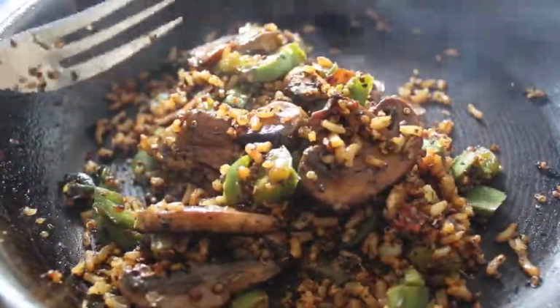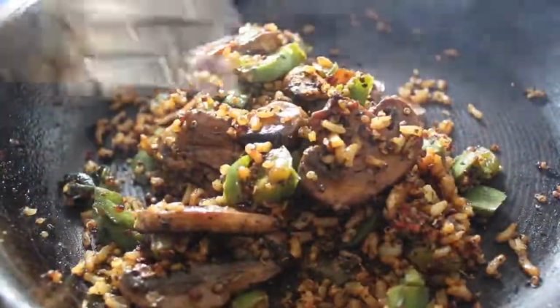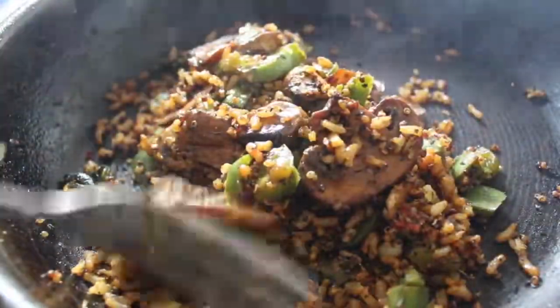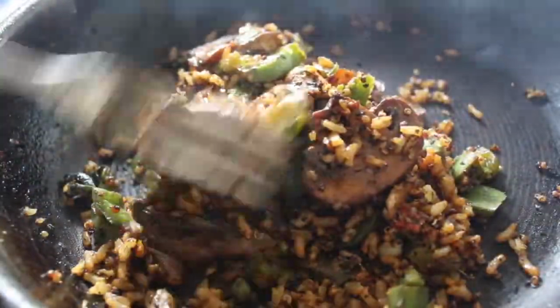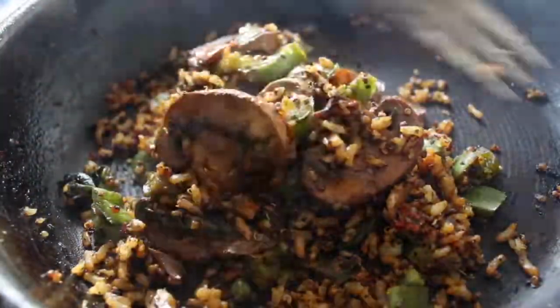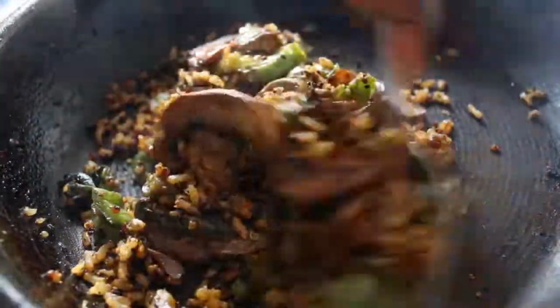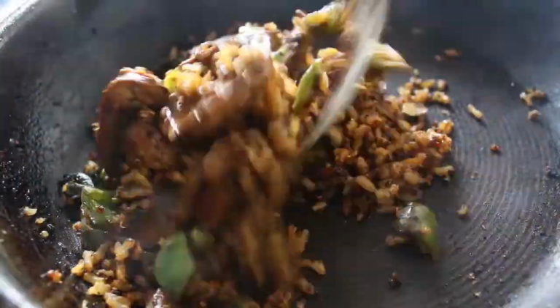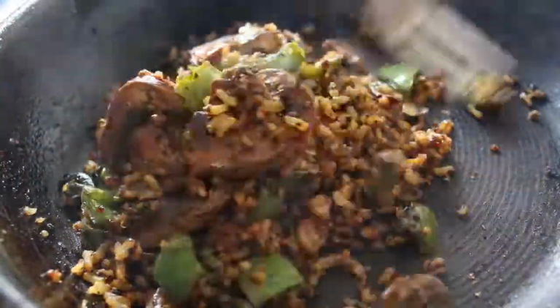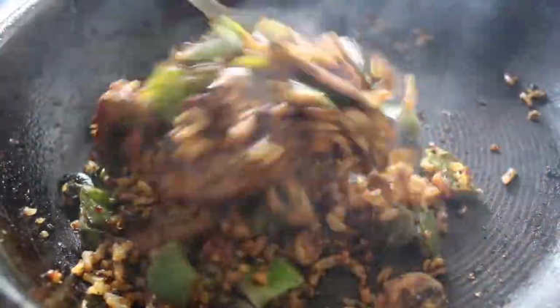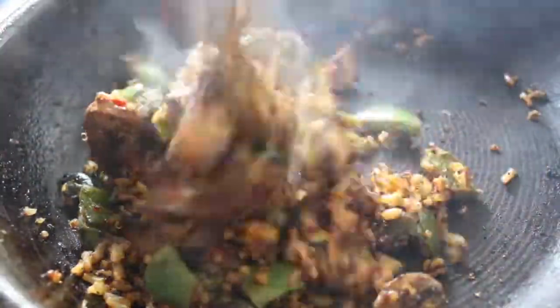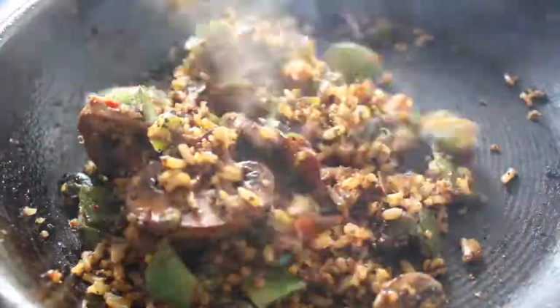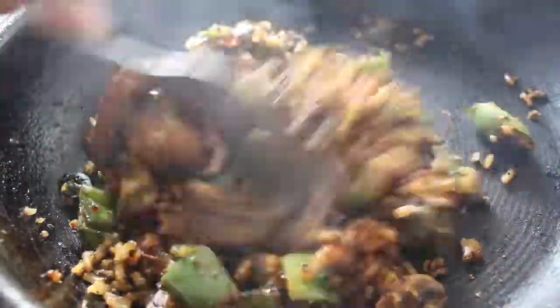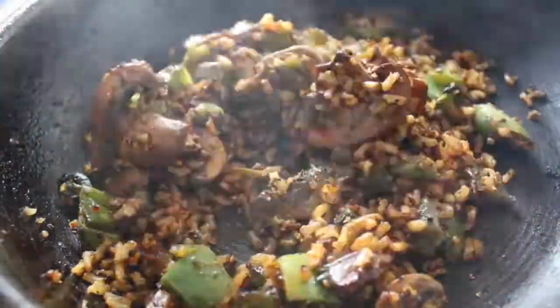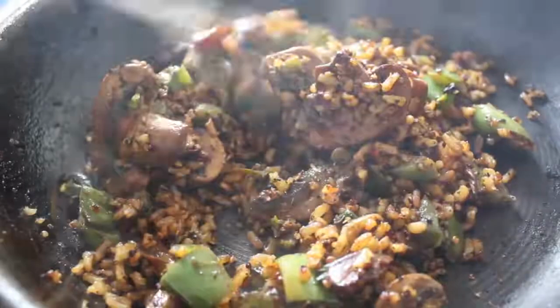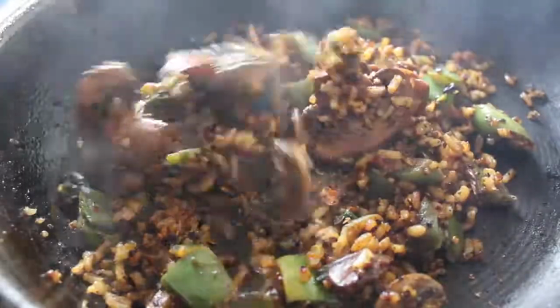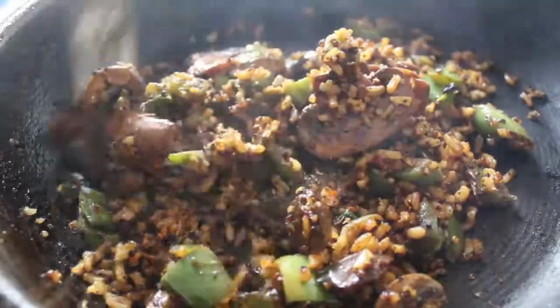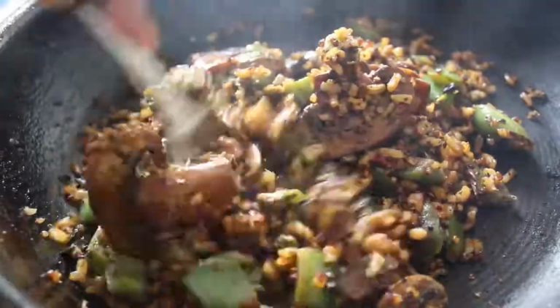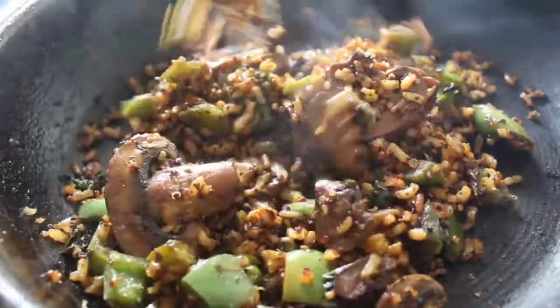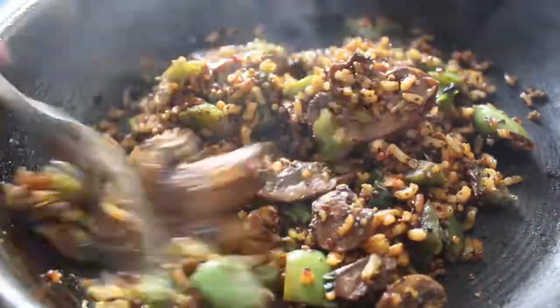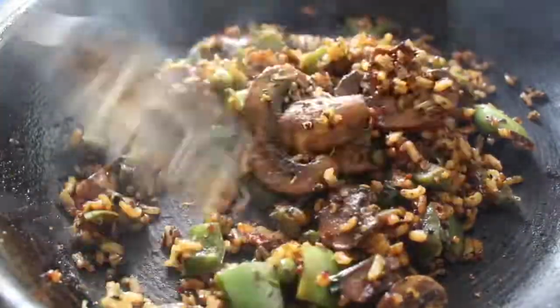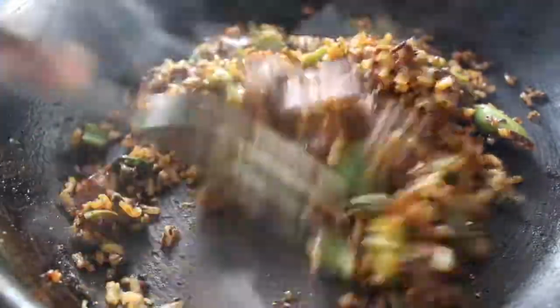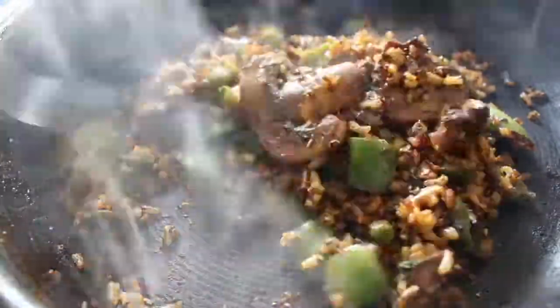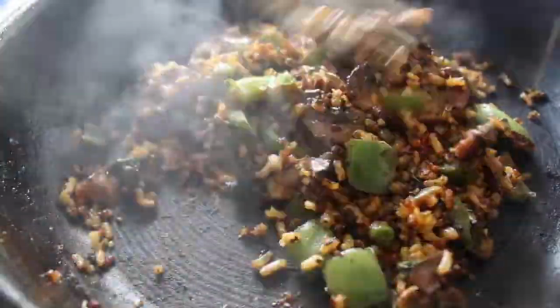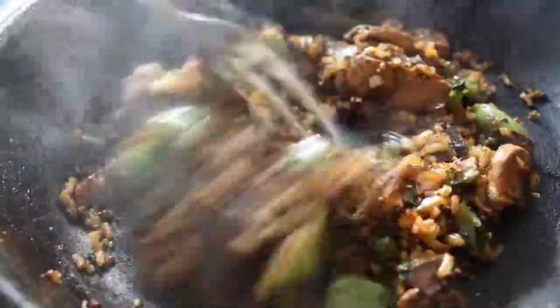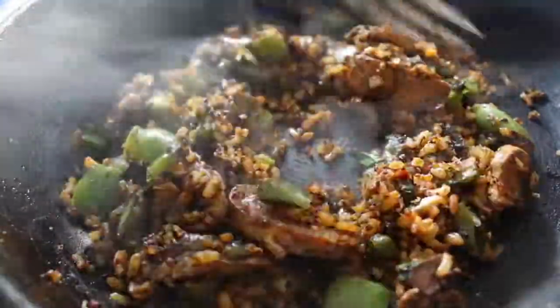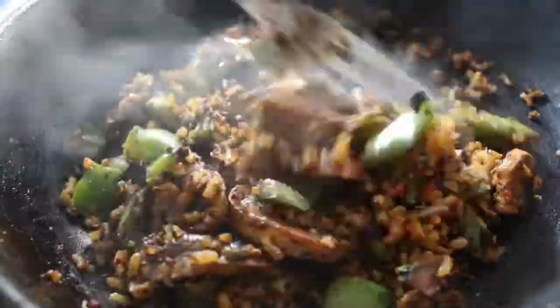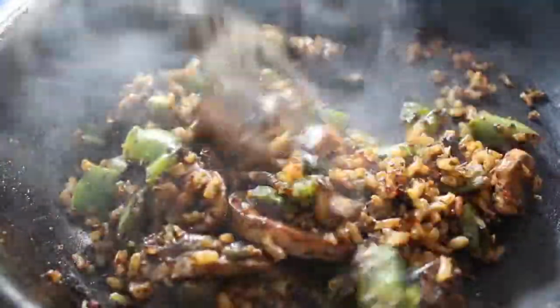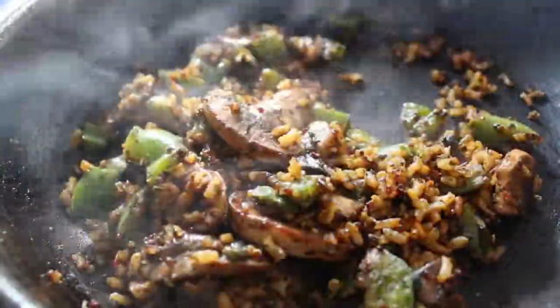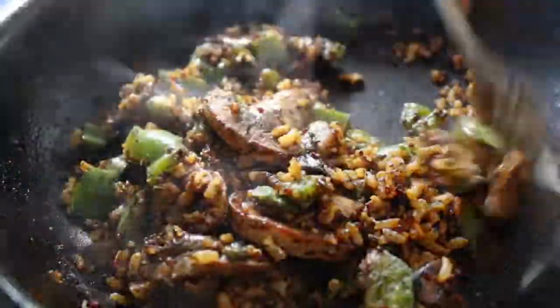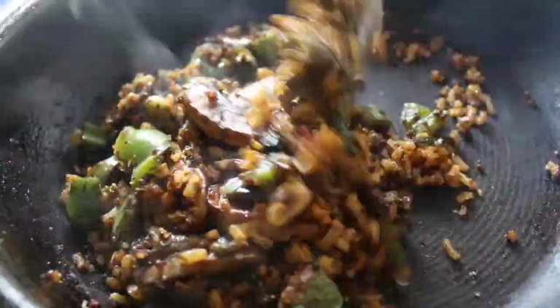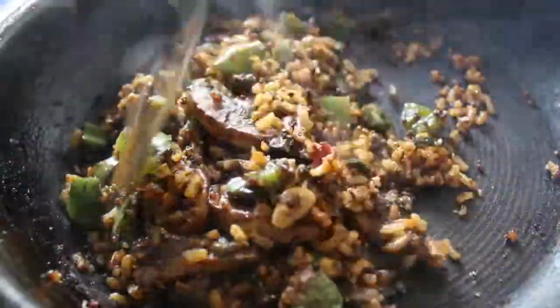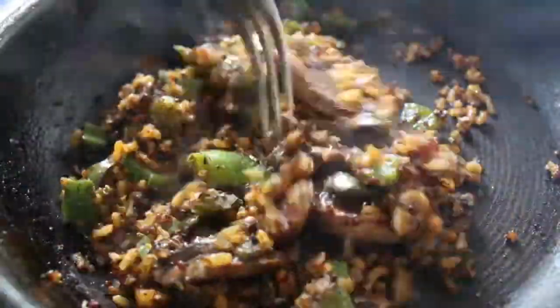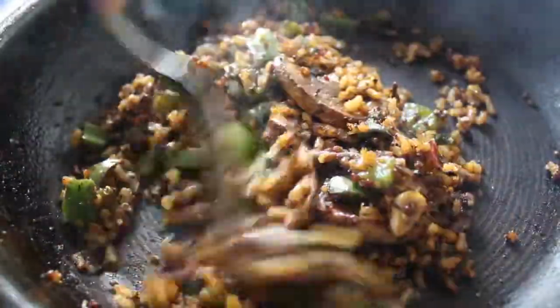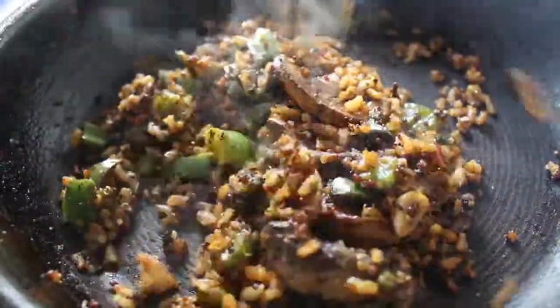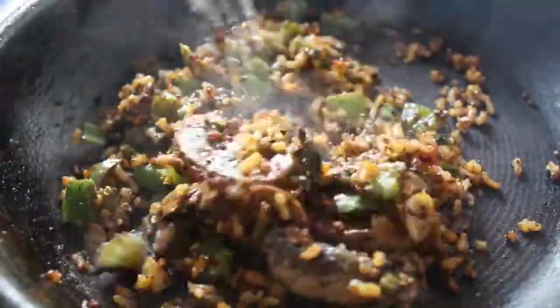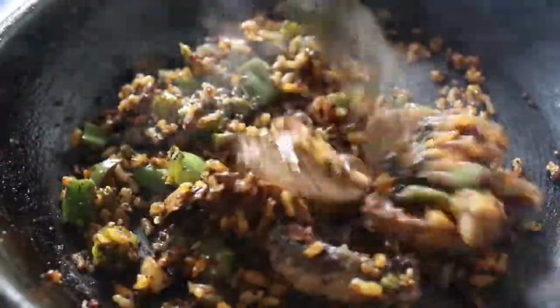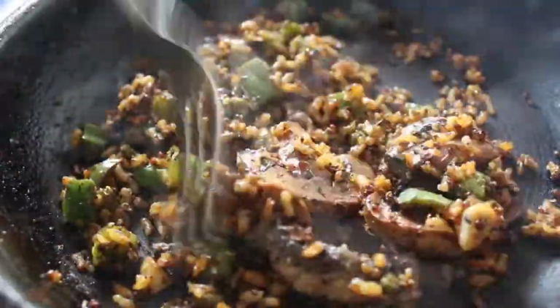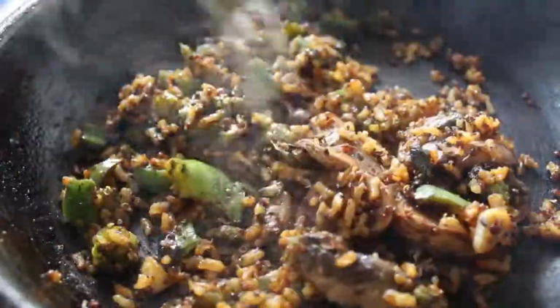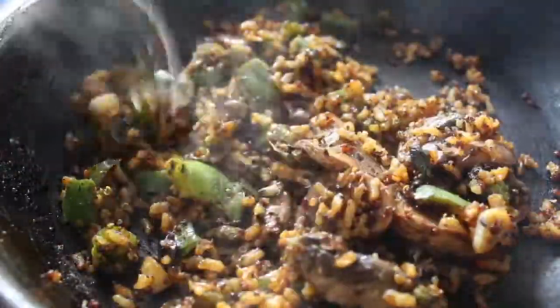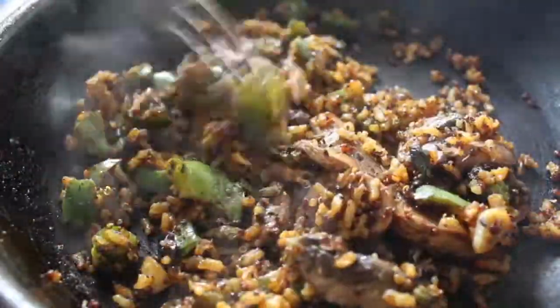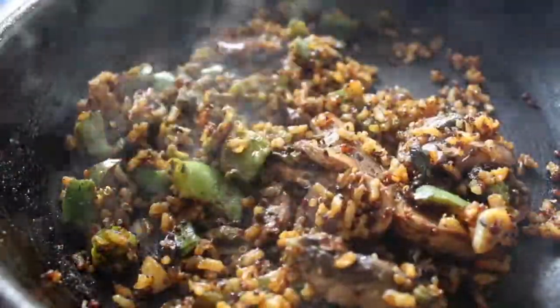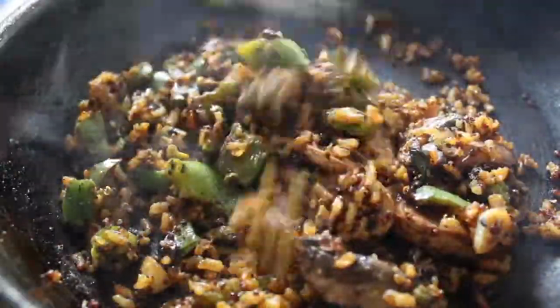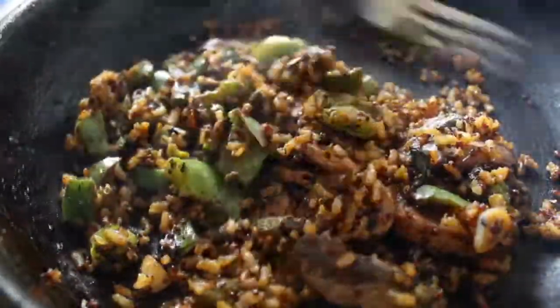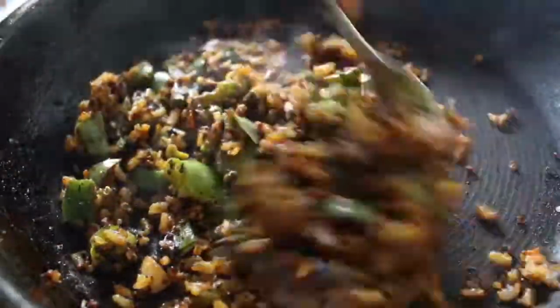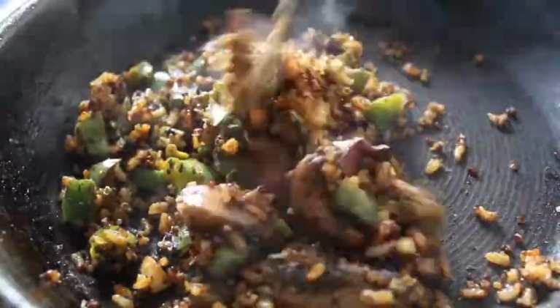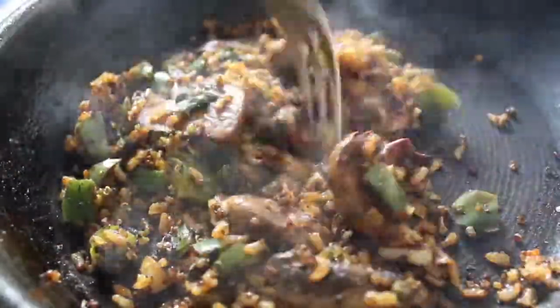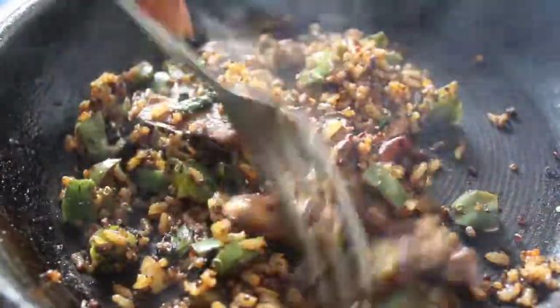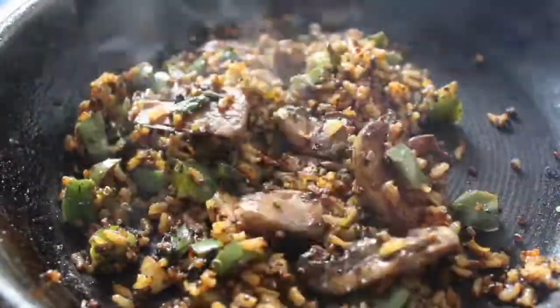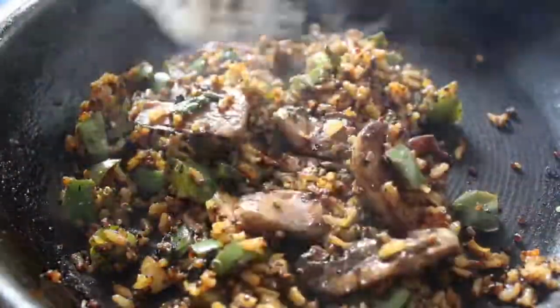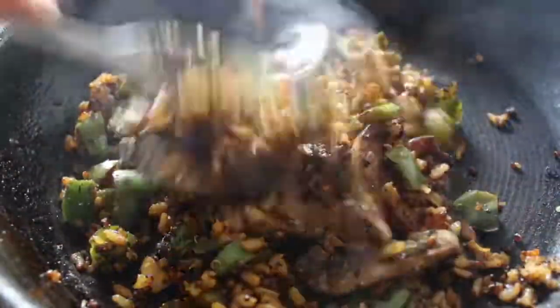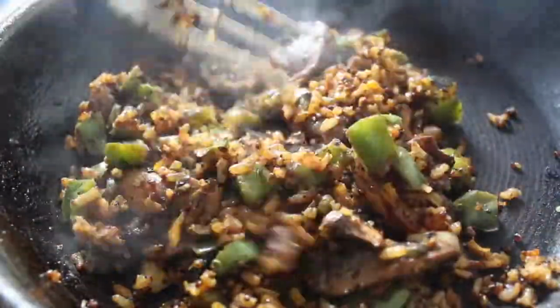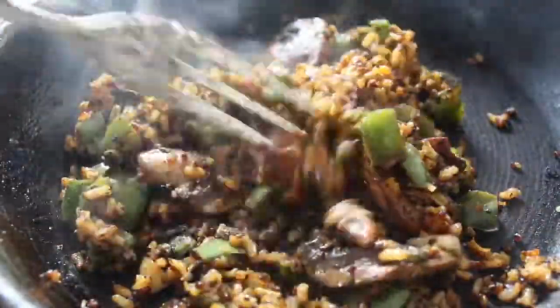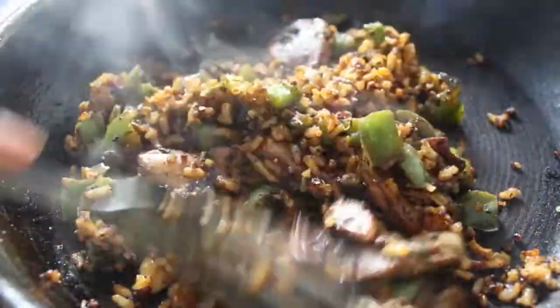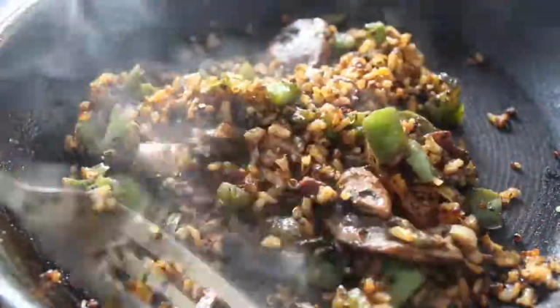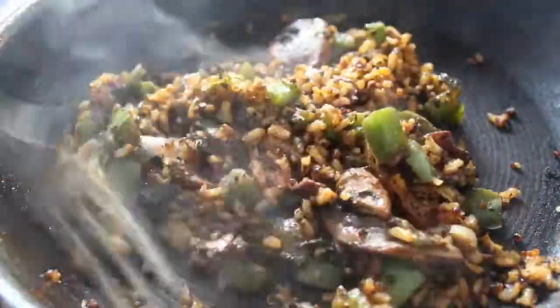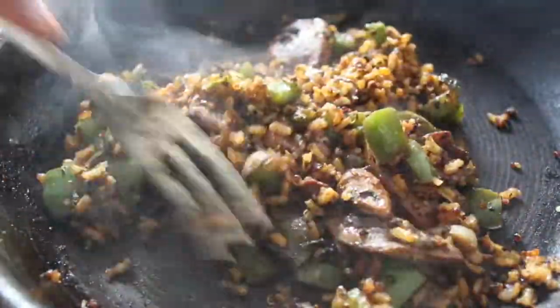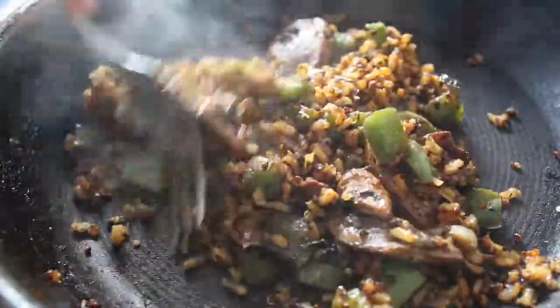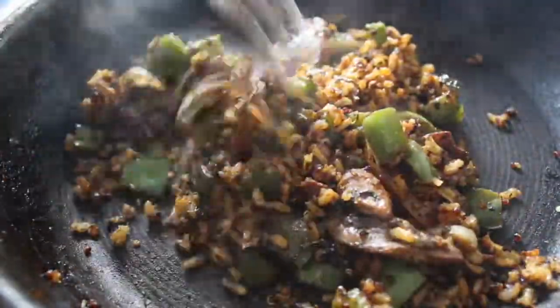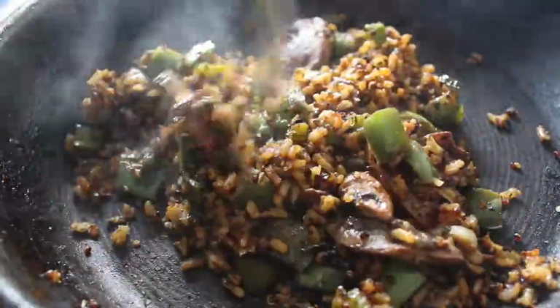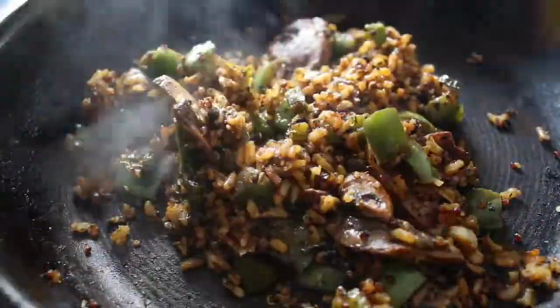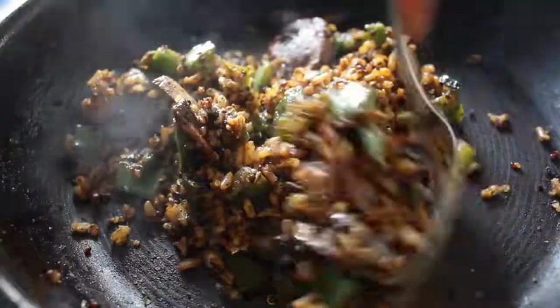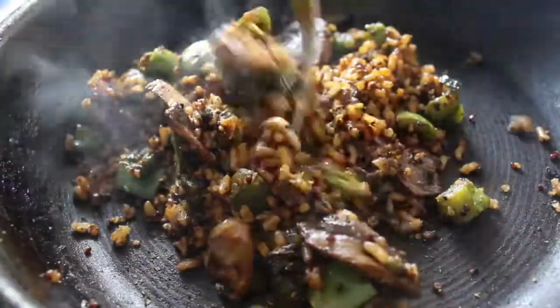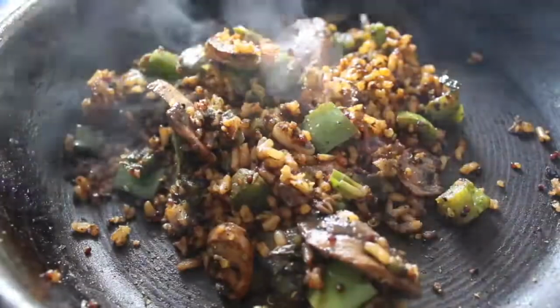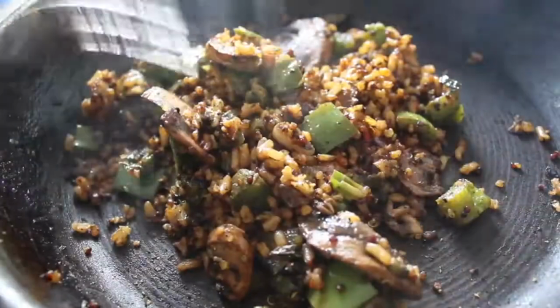I let mine cook a little longer — about 6 to 7 minutes. Then you're all done. This is my dirty rice.